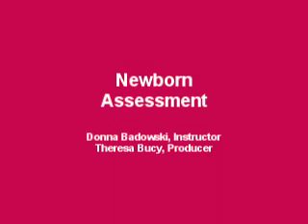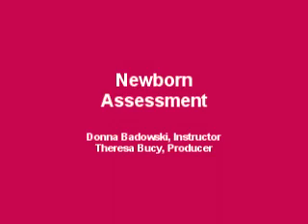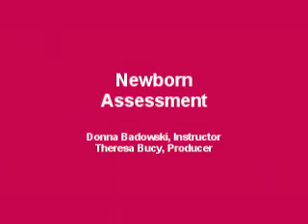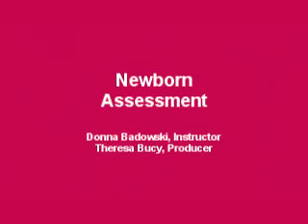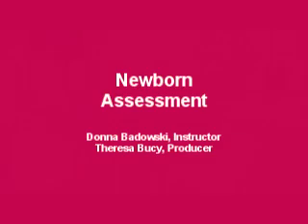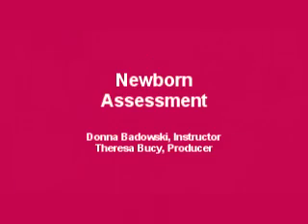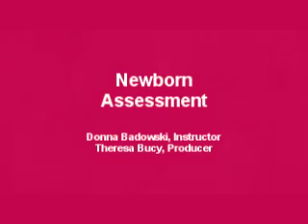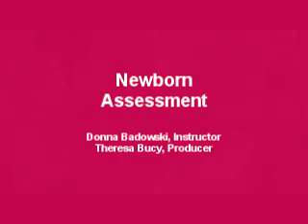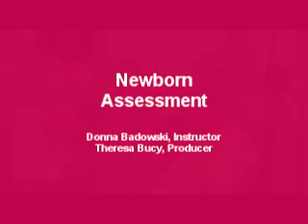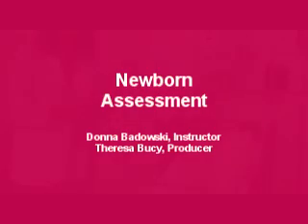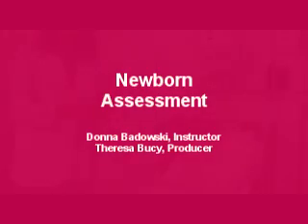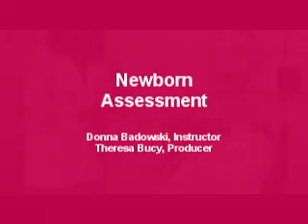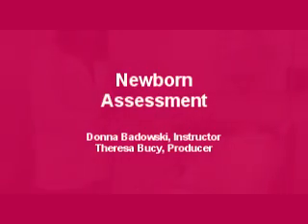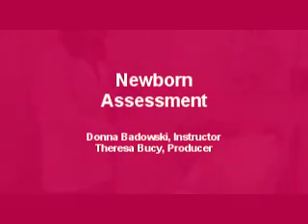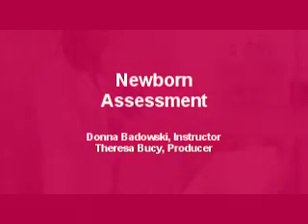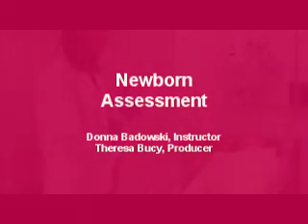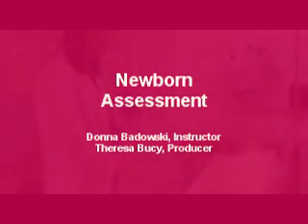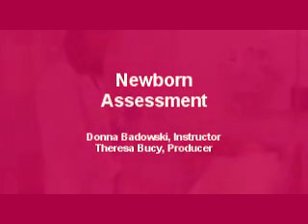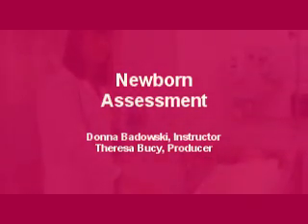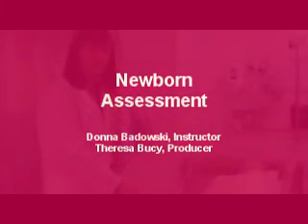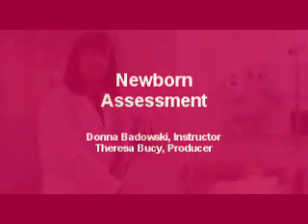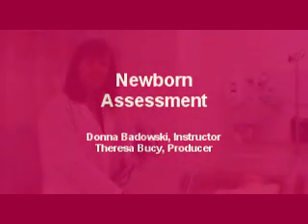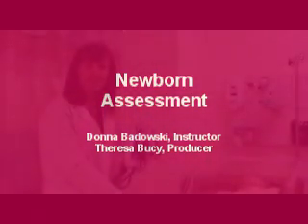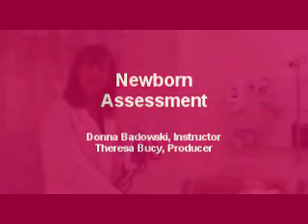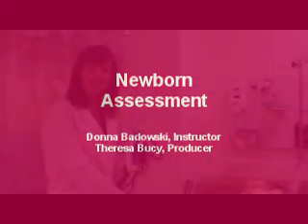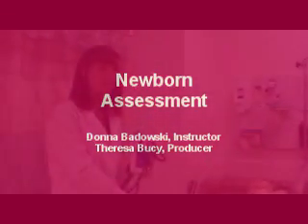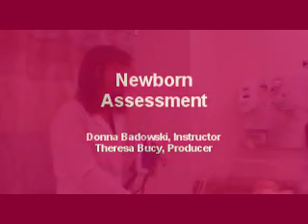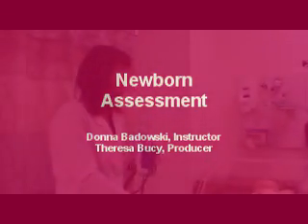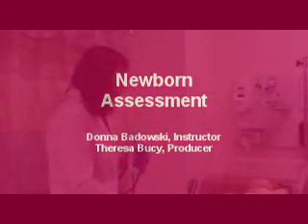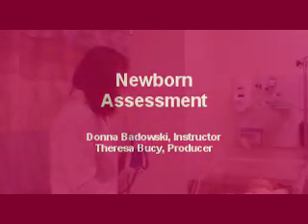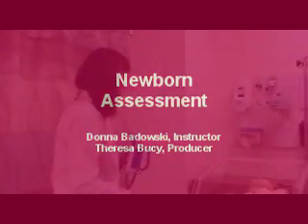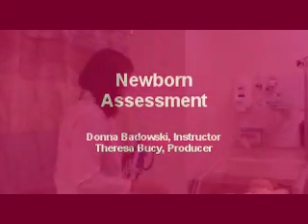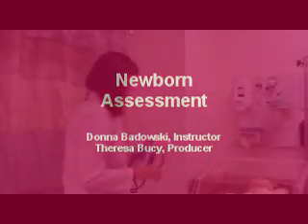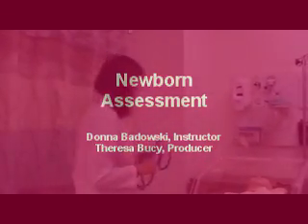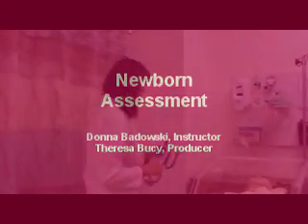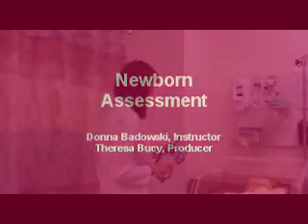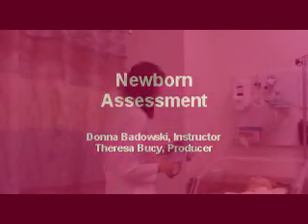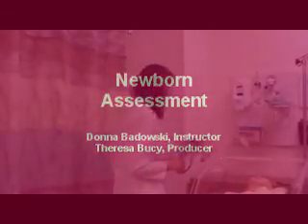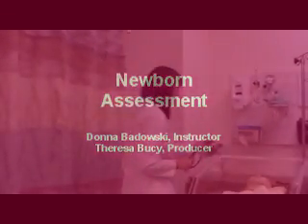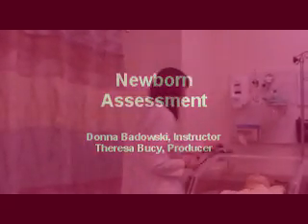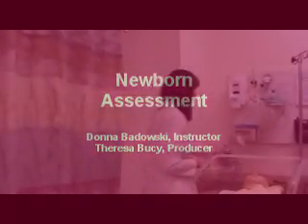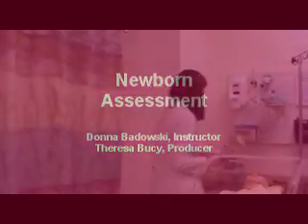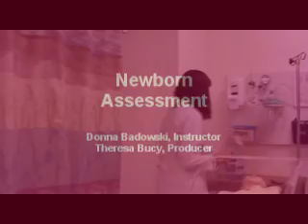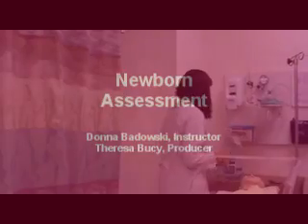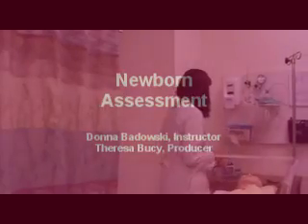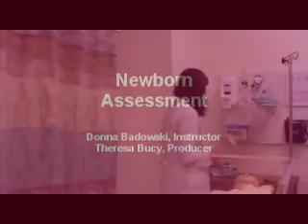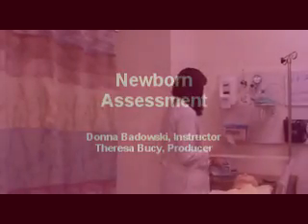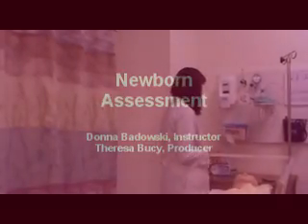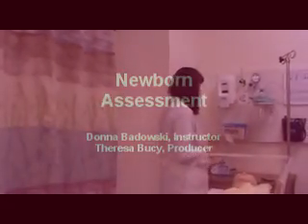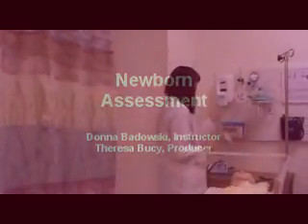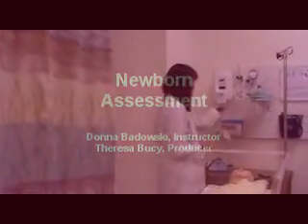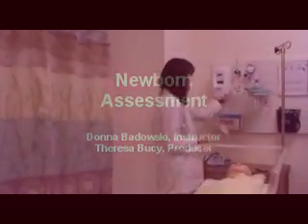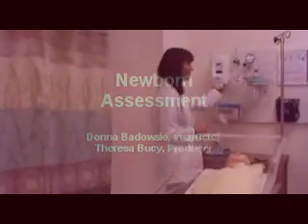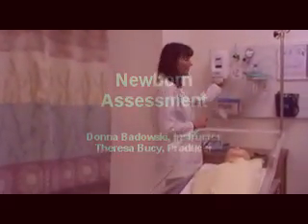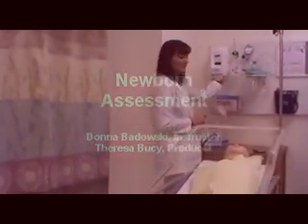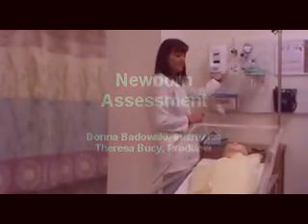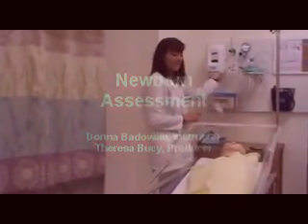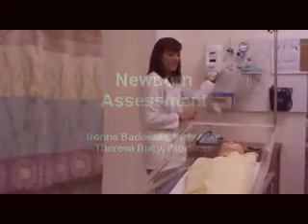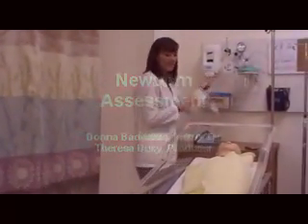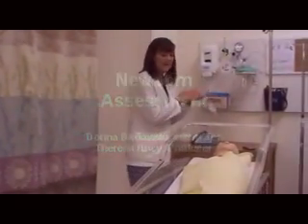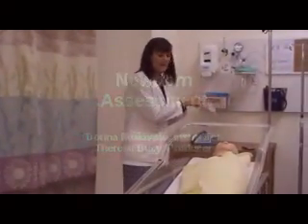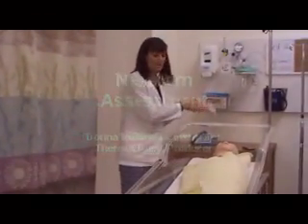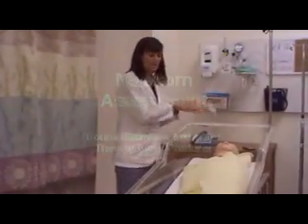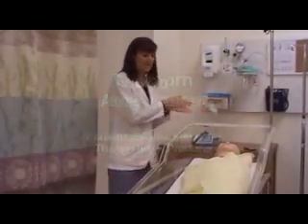Okay, so now I'm going to assess the baby. Before I start that, I'm going to provide some hand hygiene.